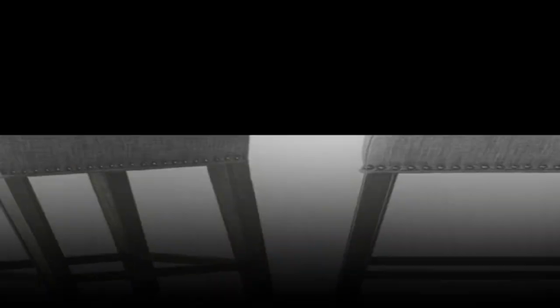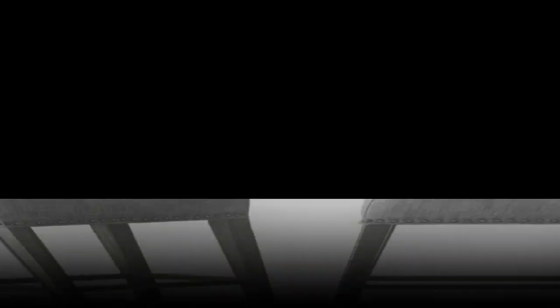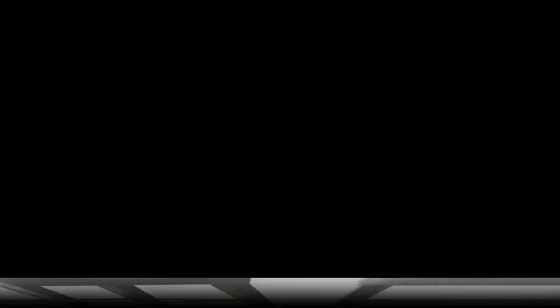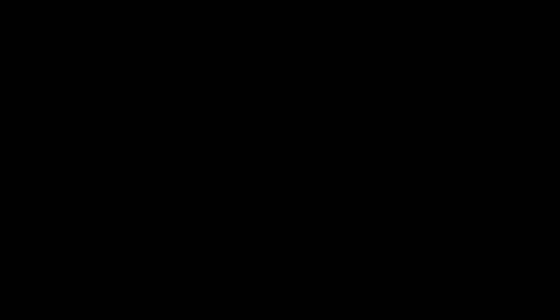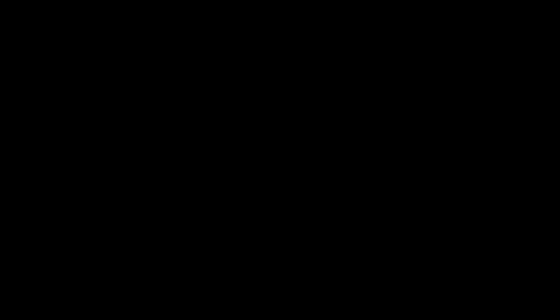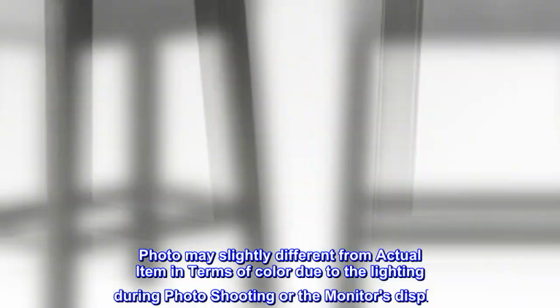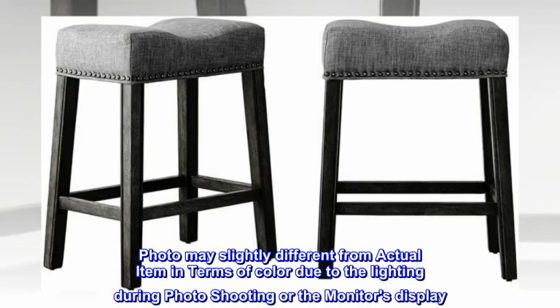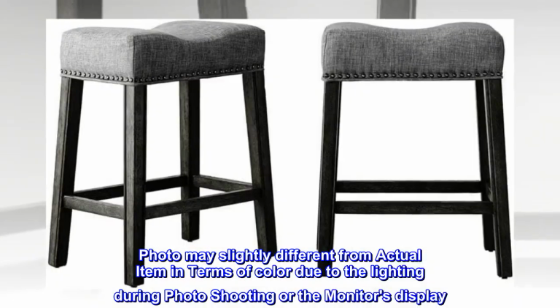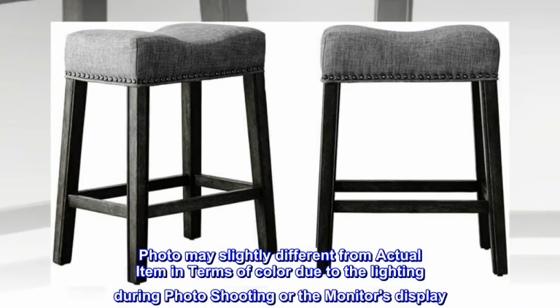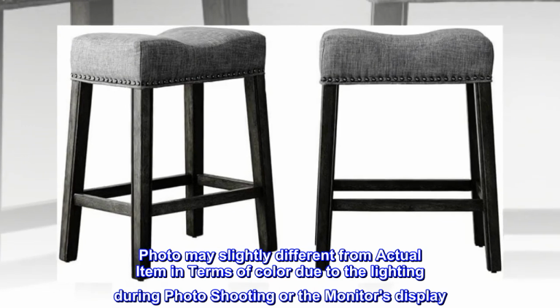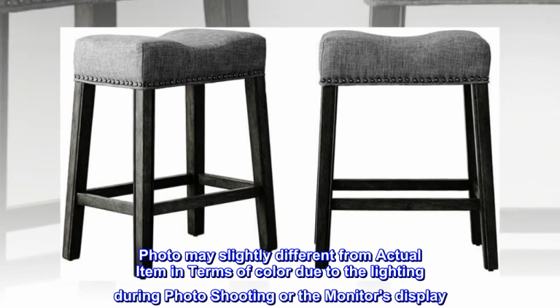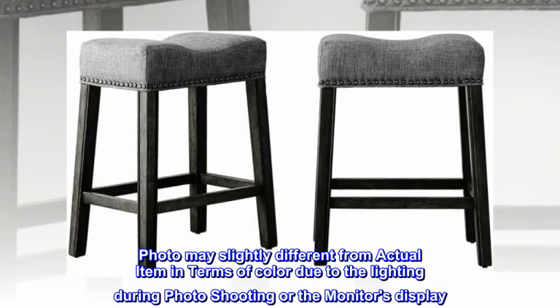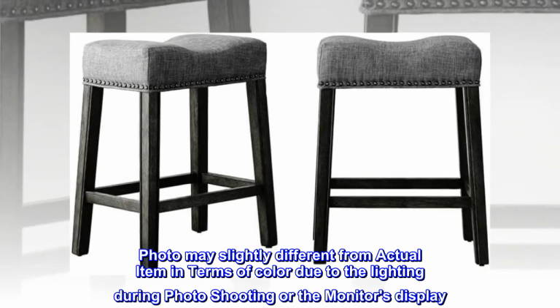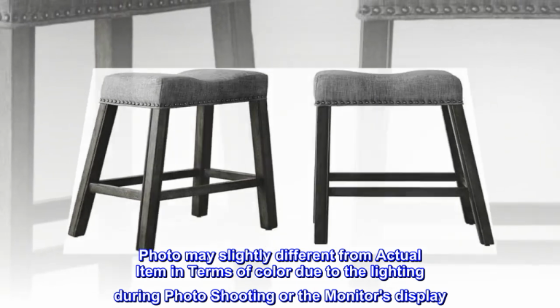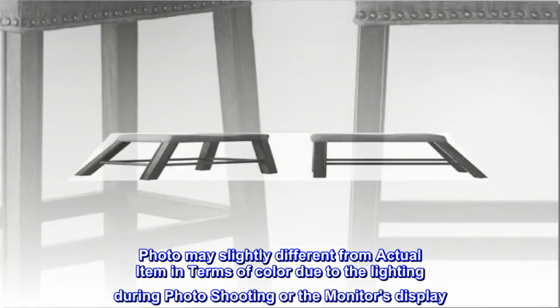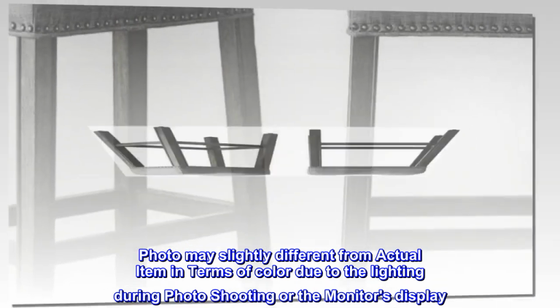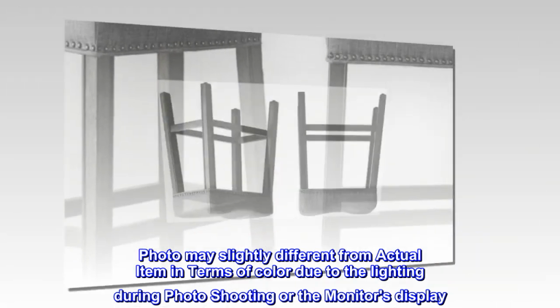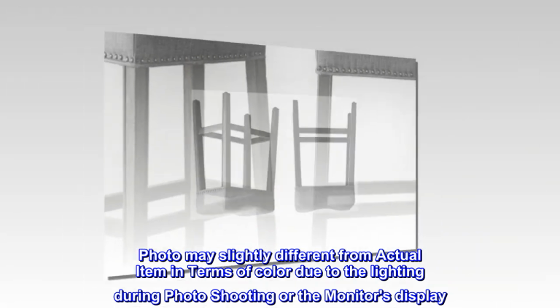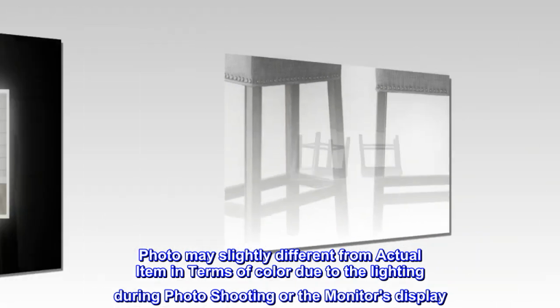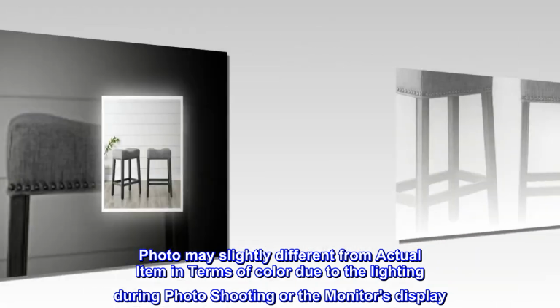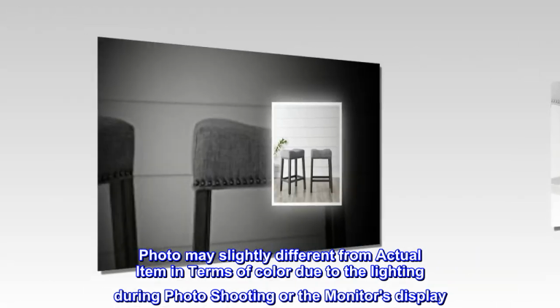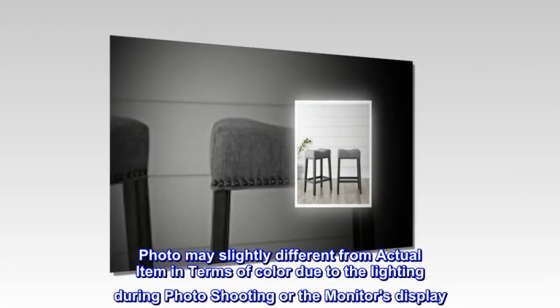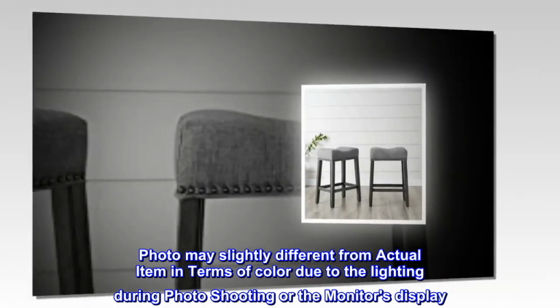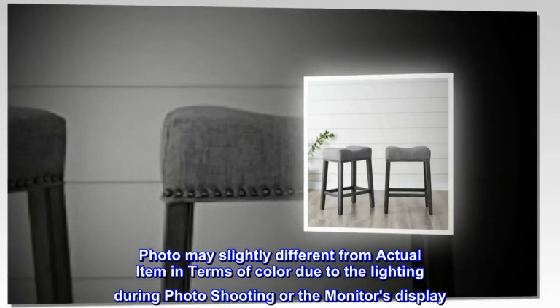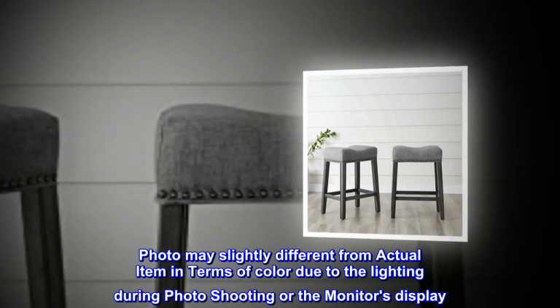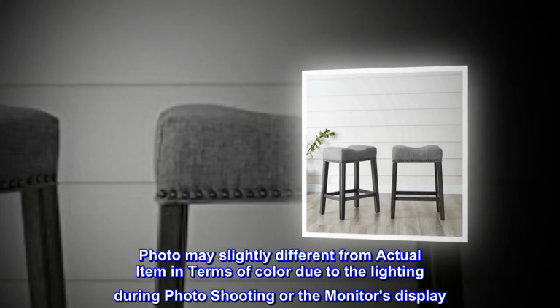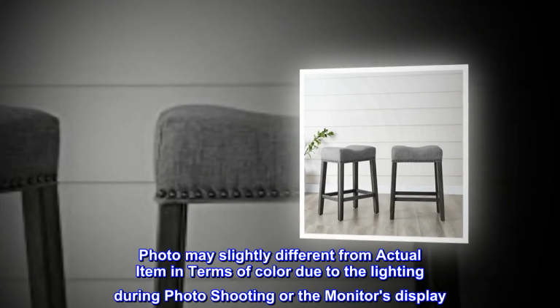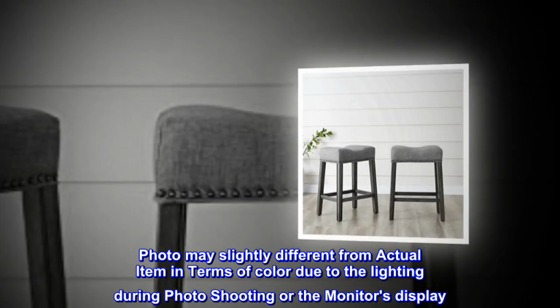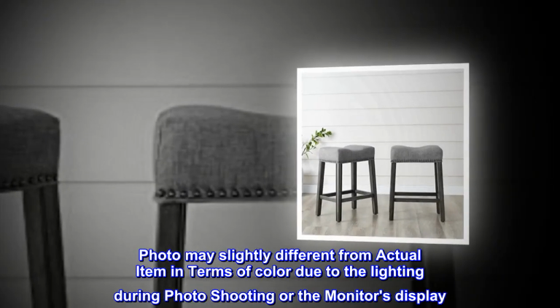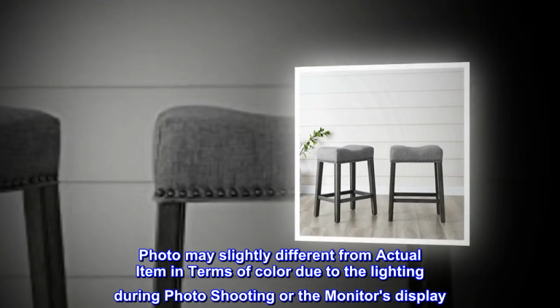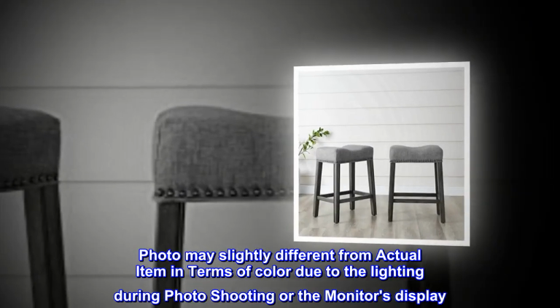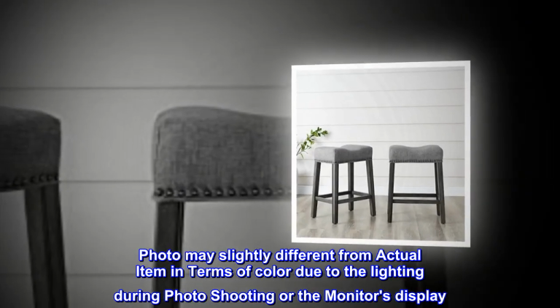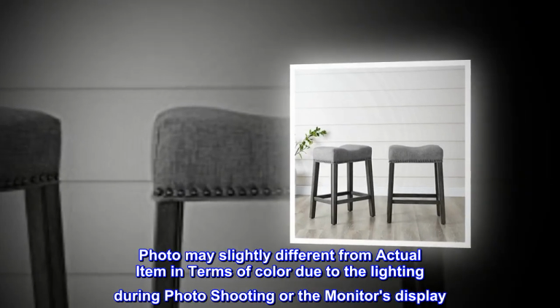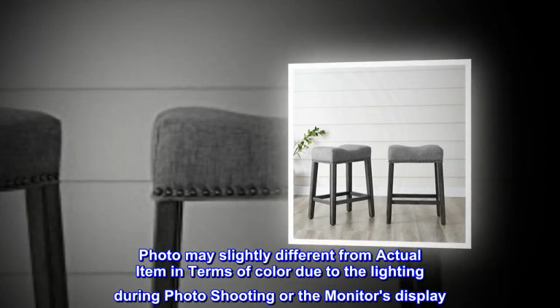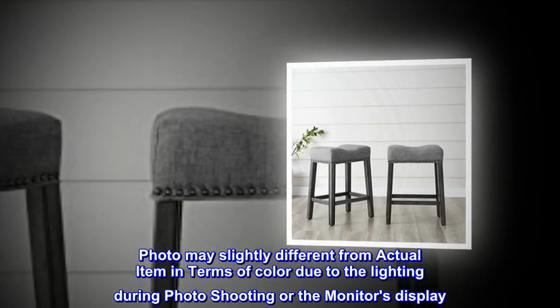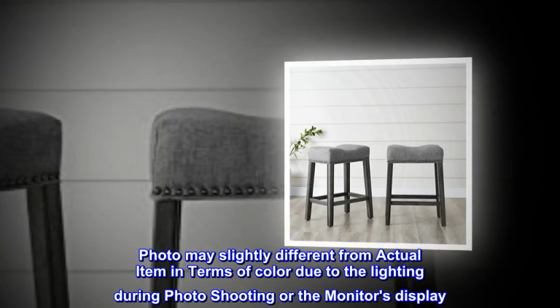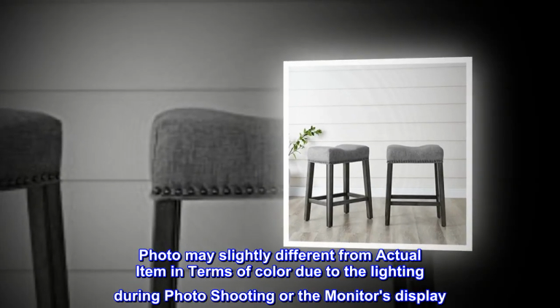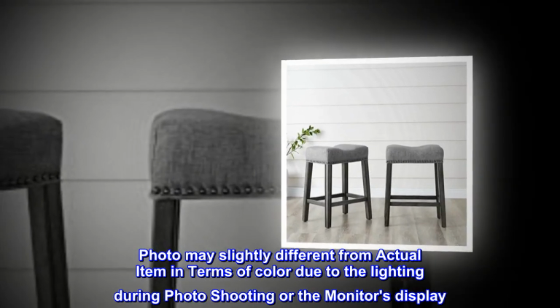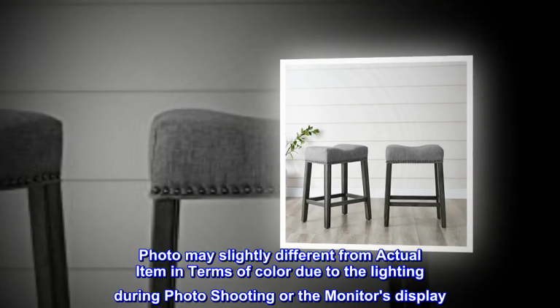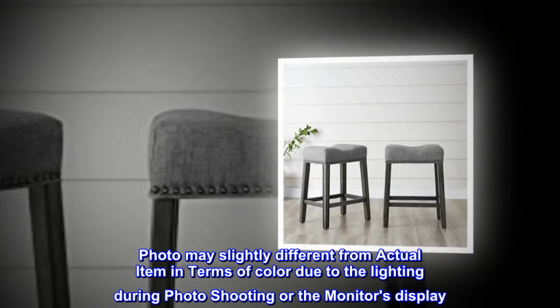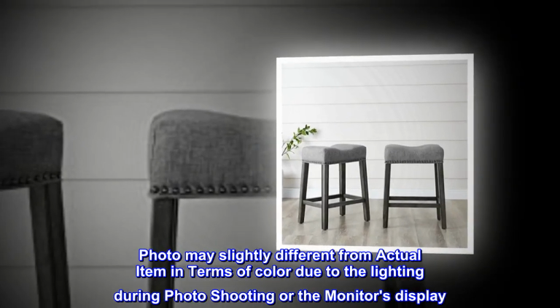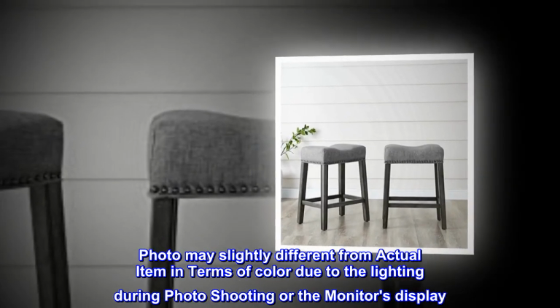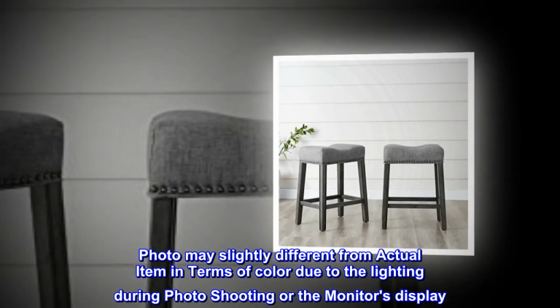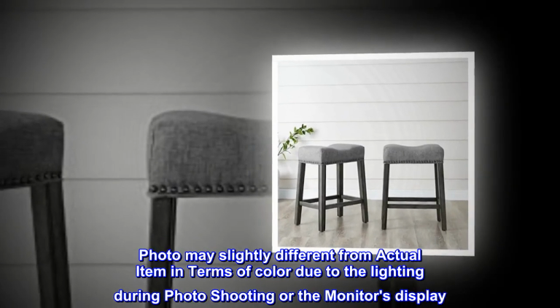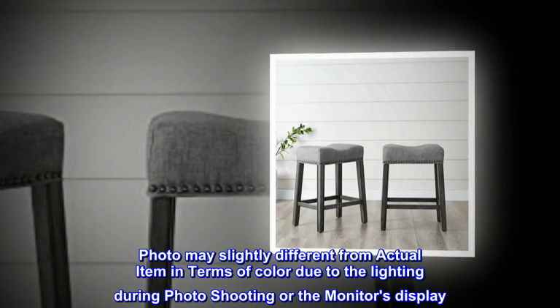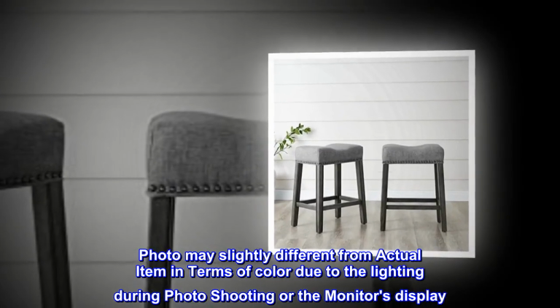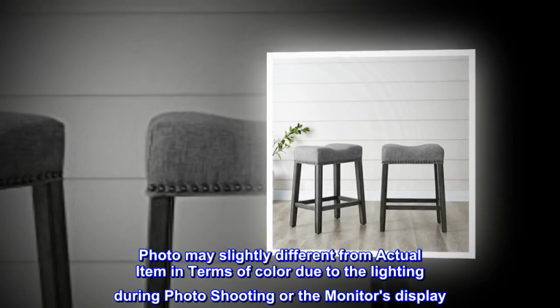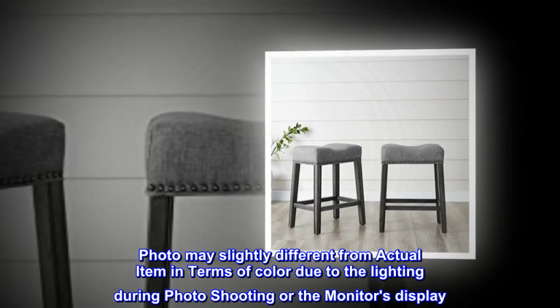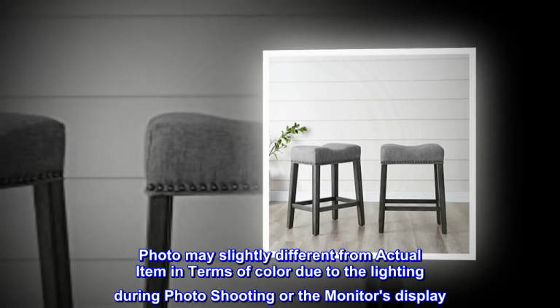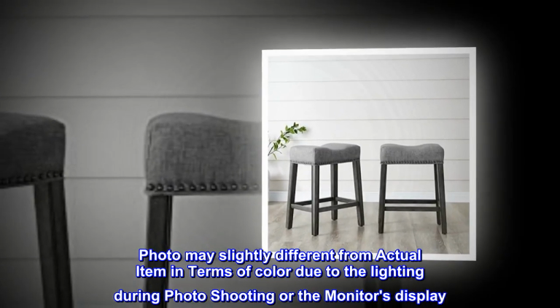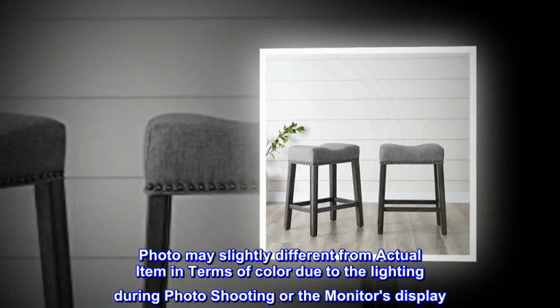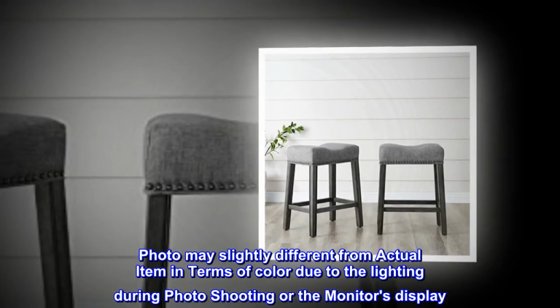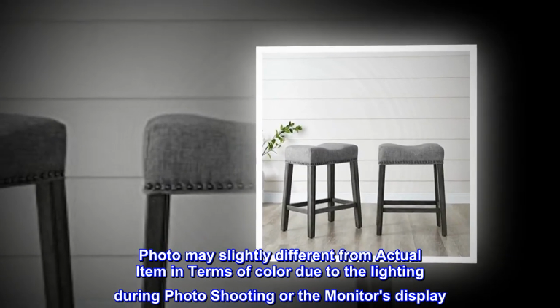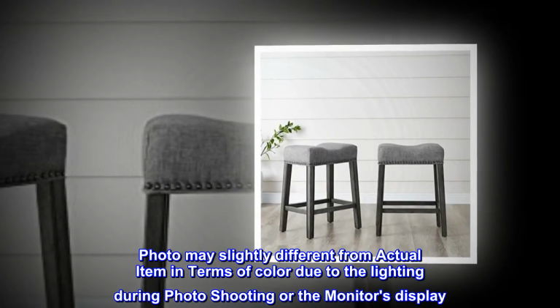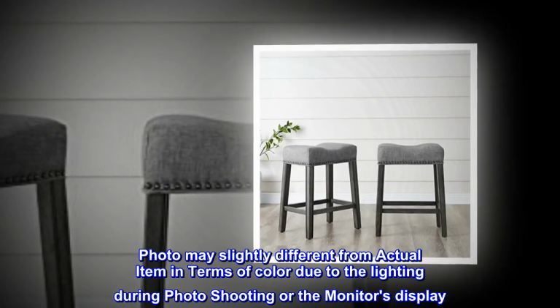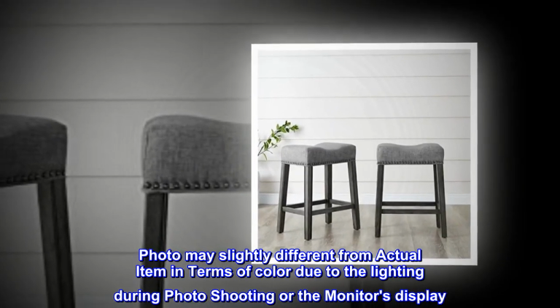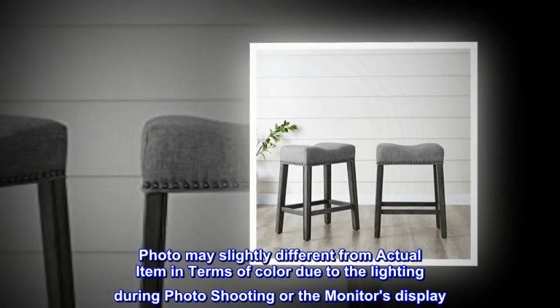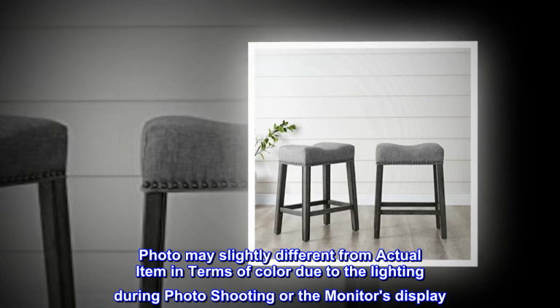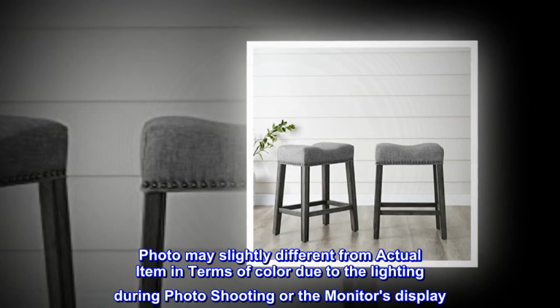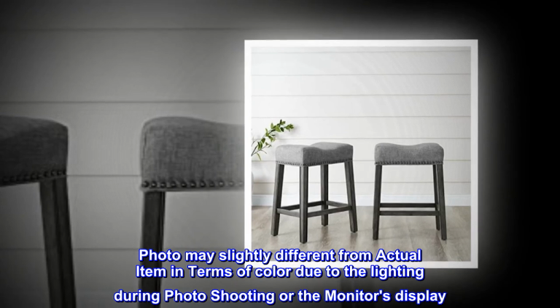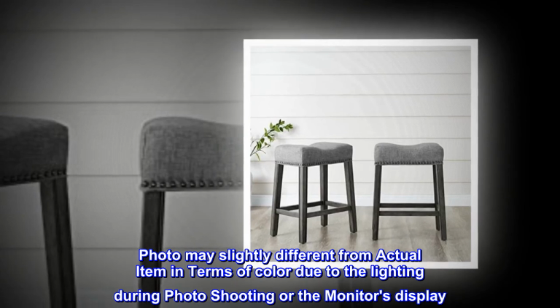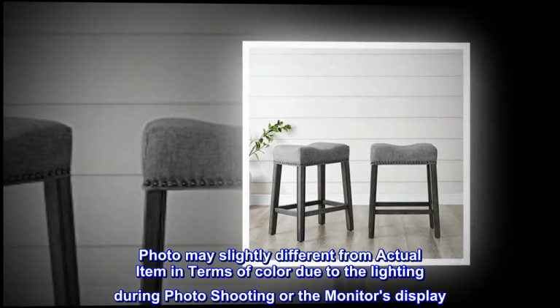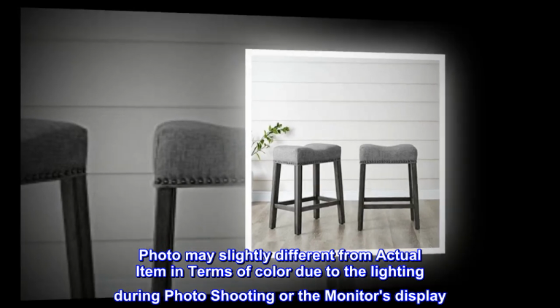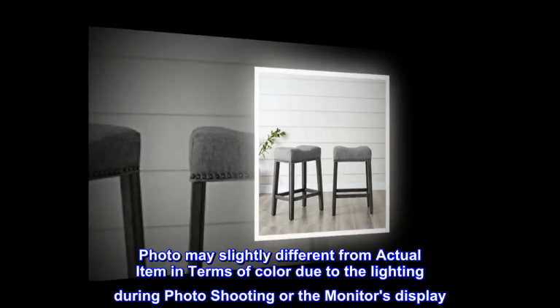Photo may slightly differ from the actual item in terms of color due to the lighting during photoshooting or the monitor's display.